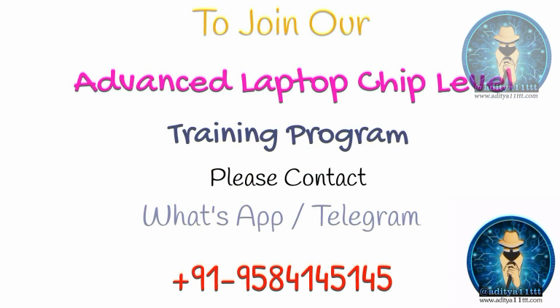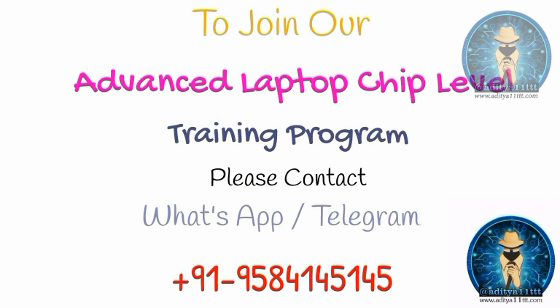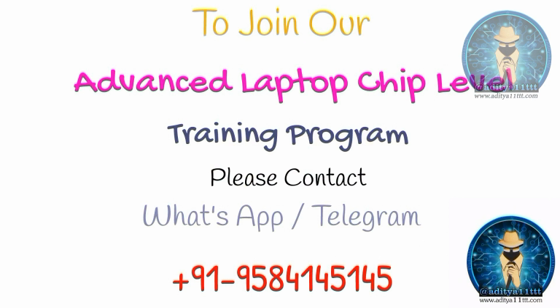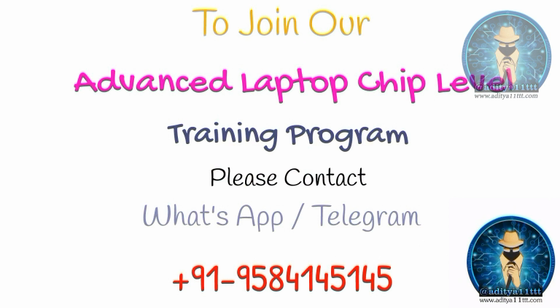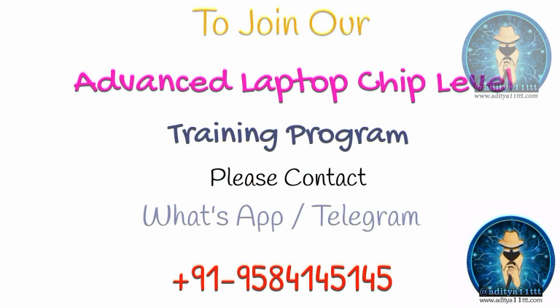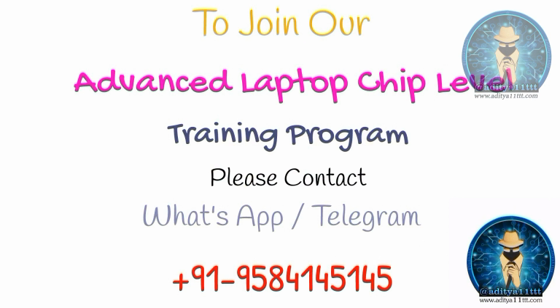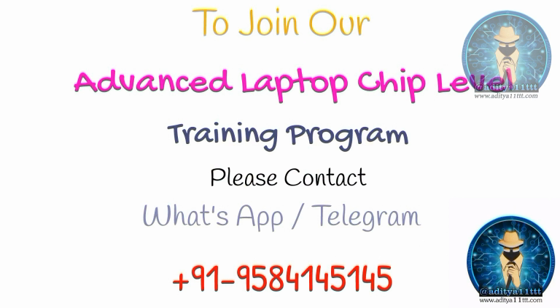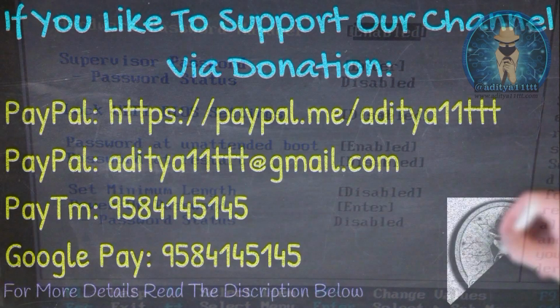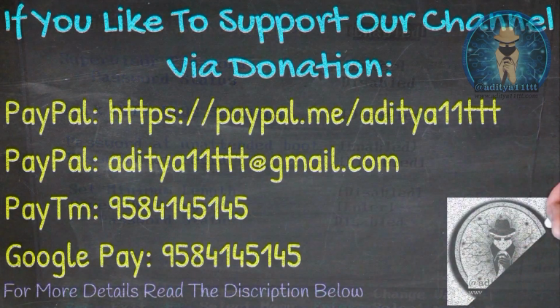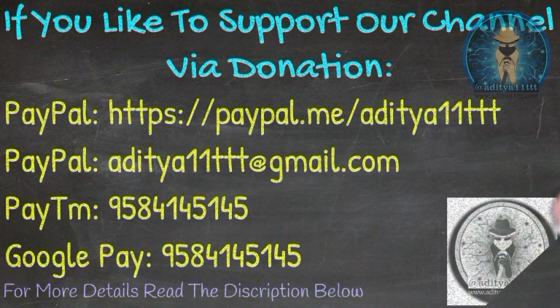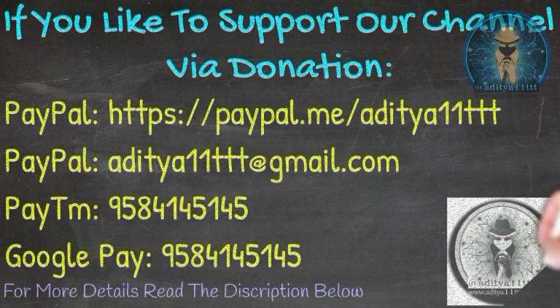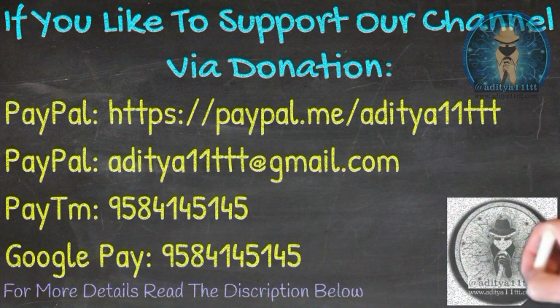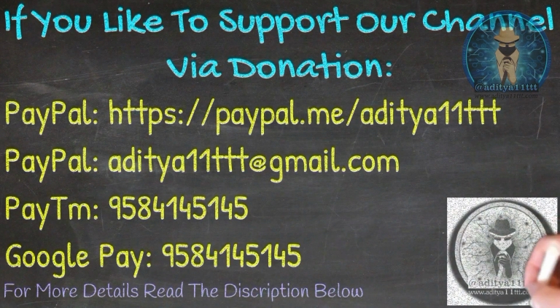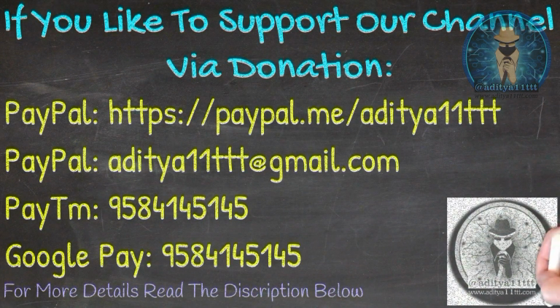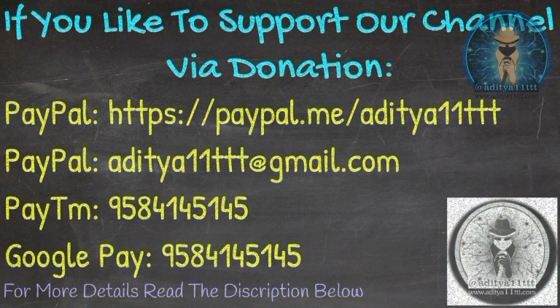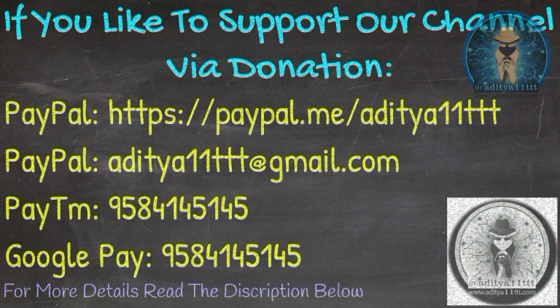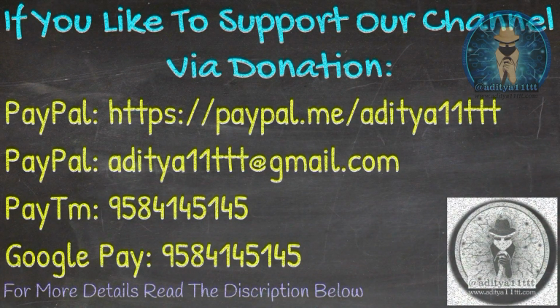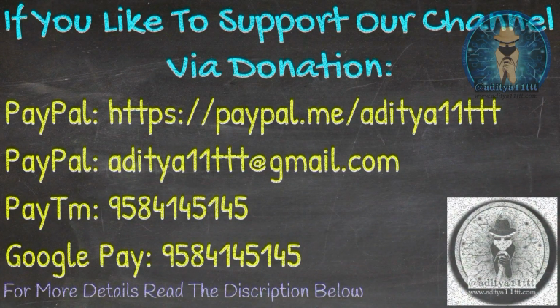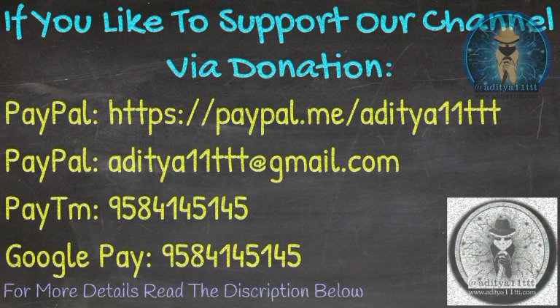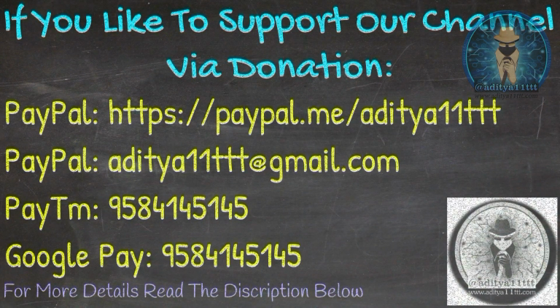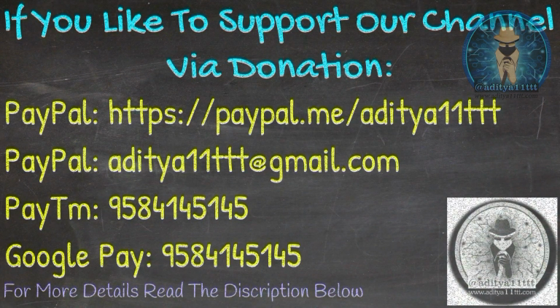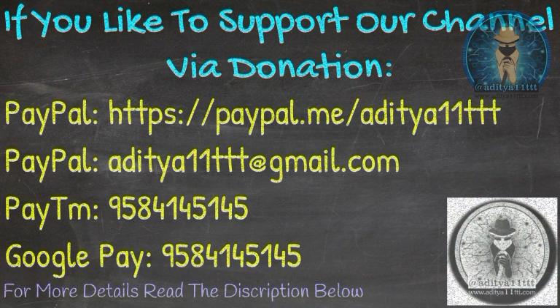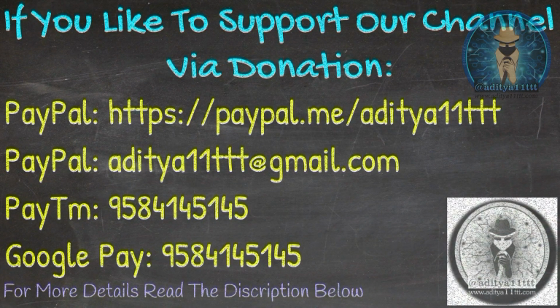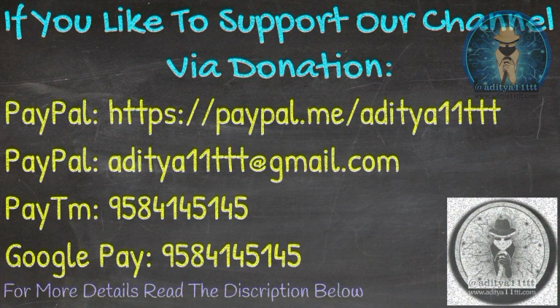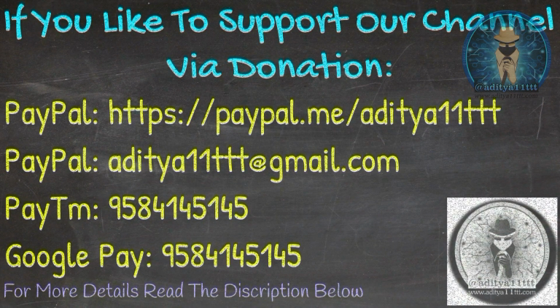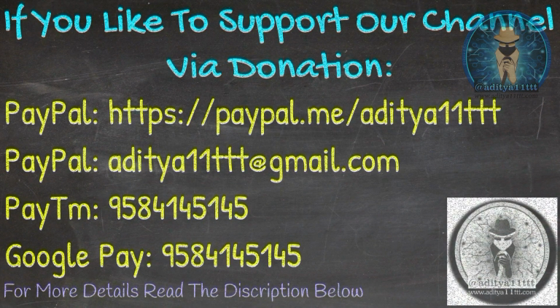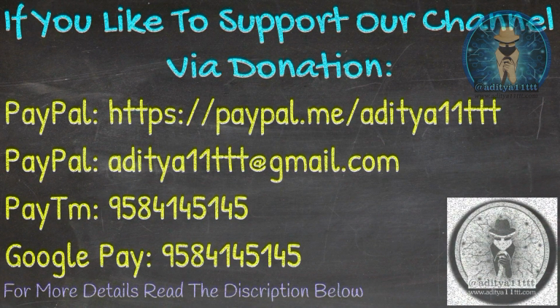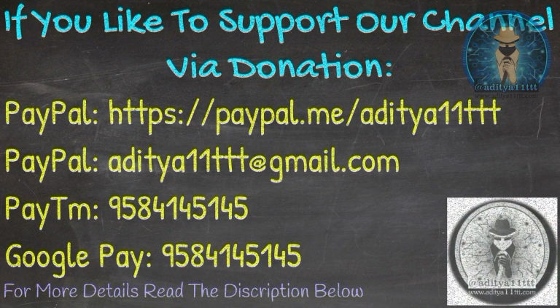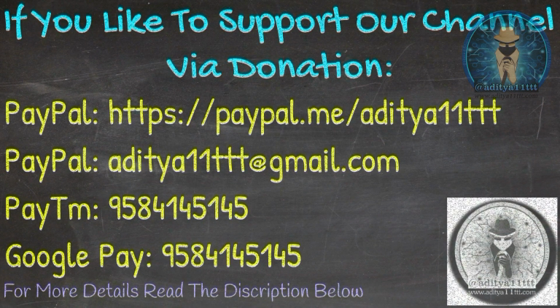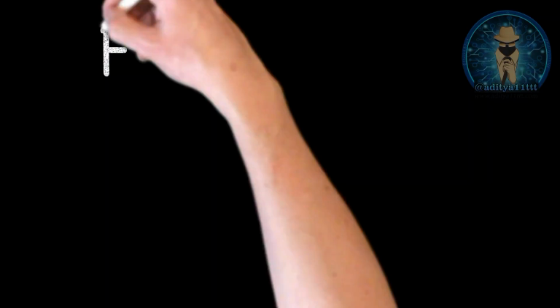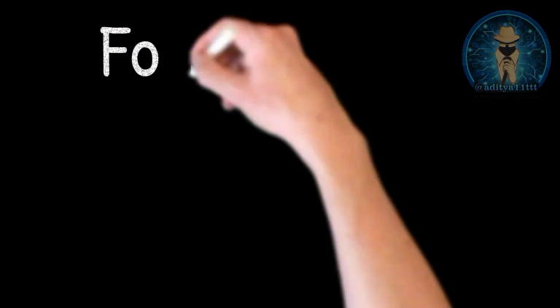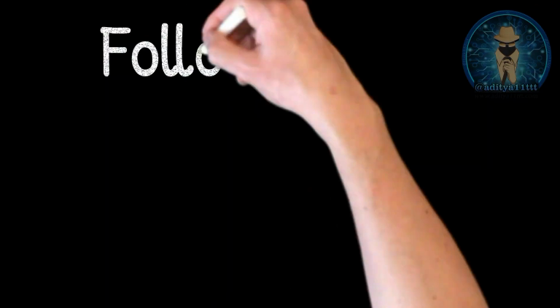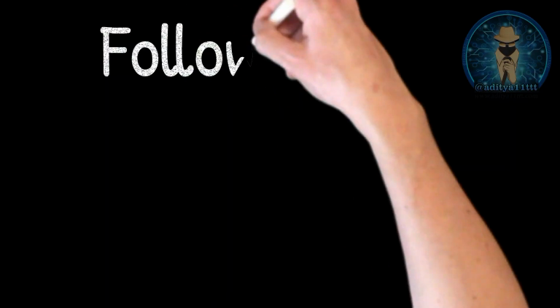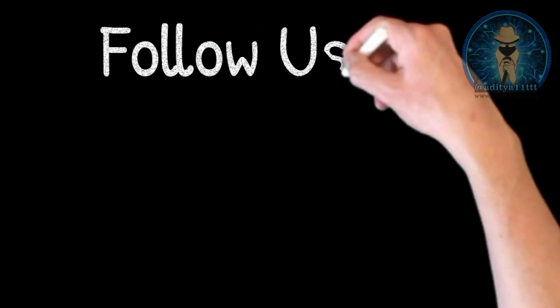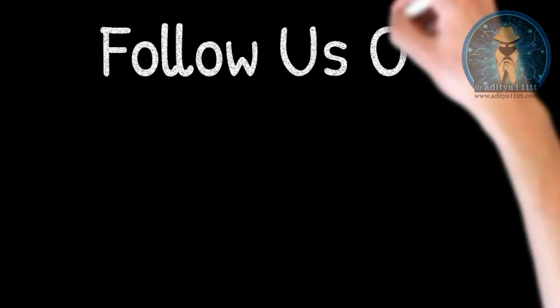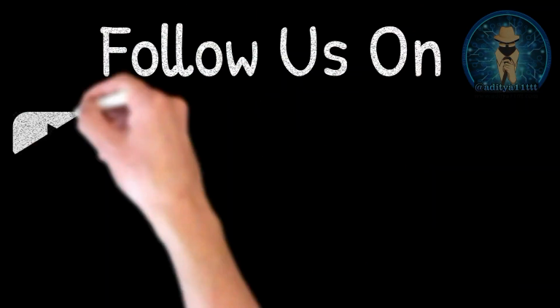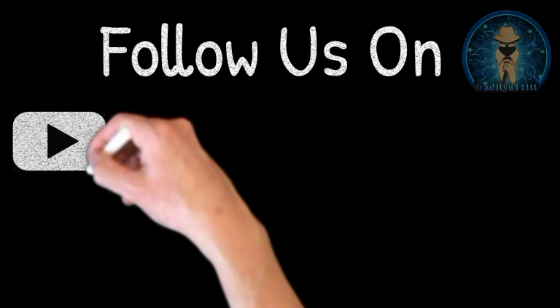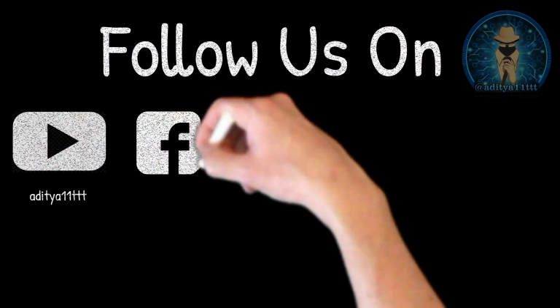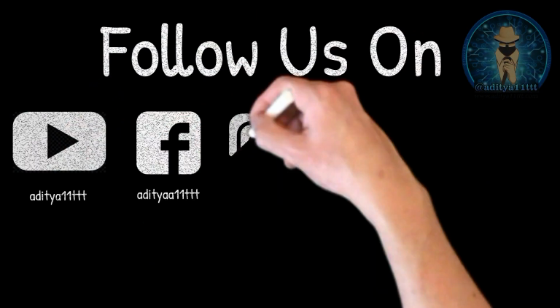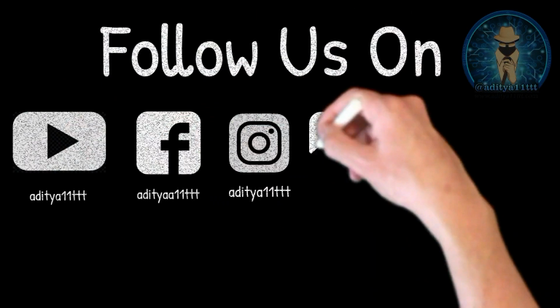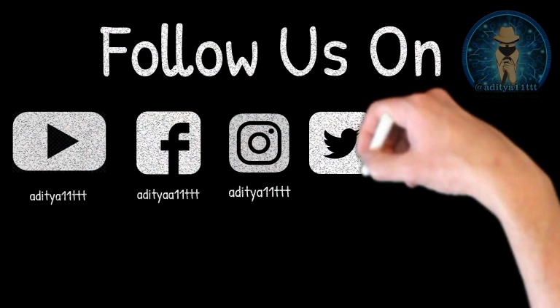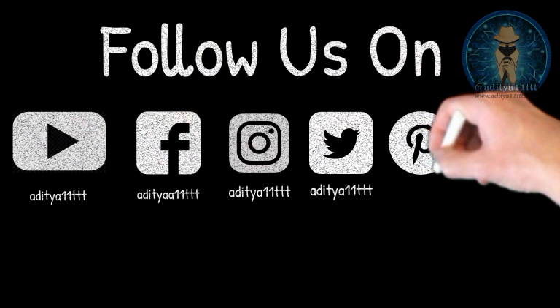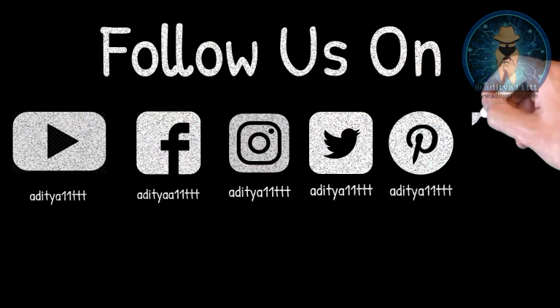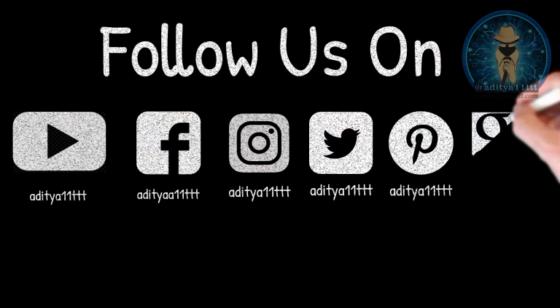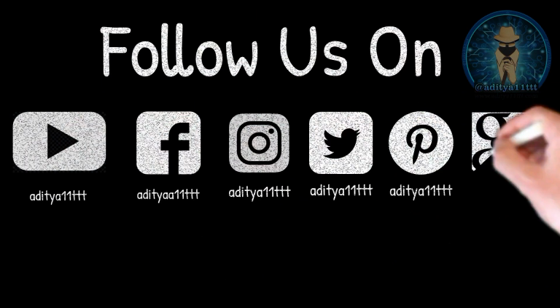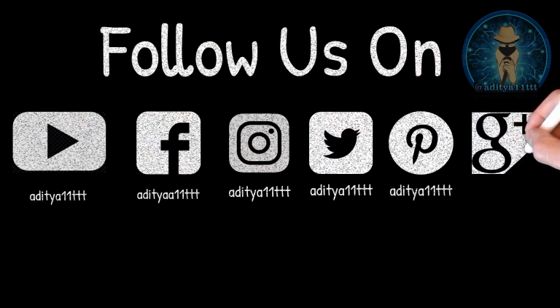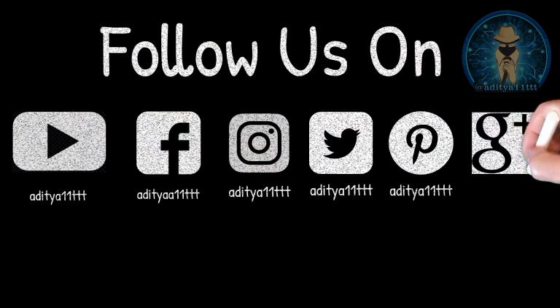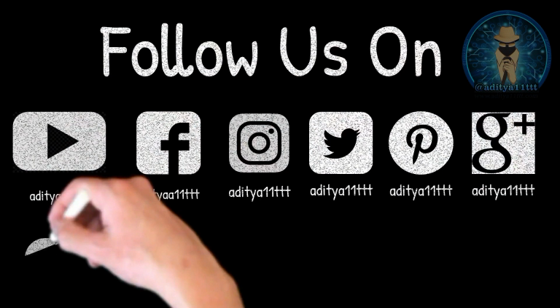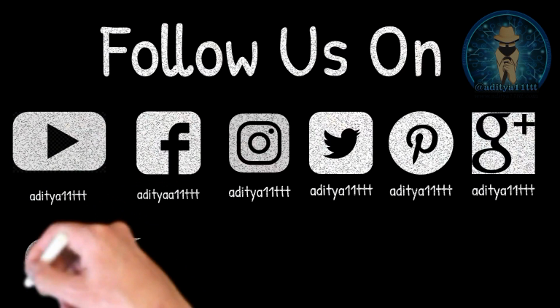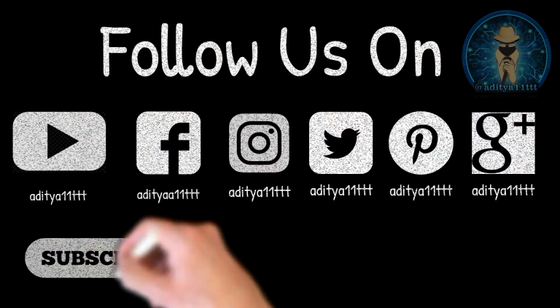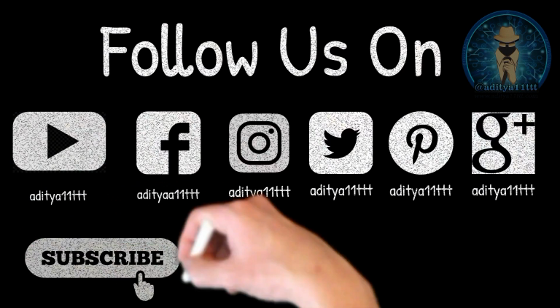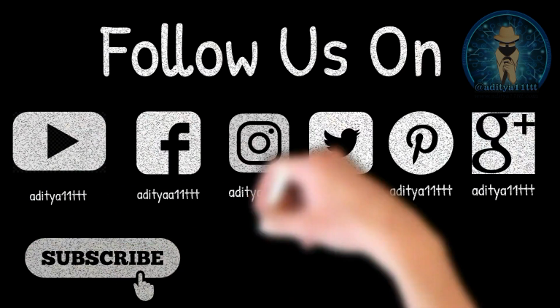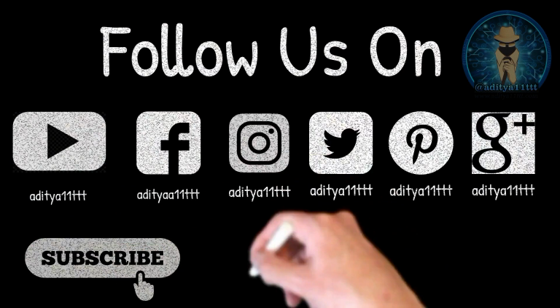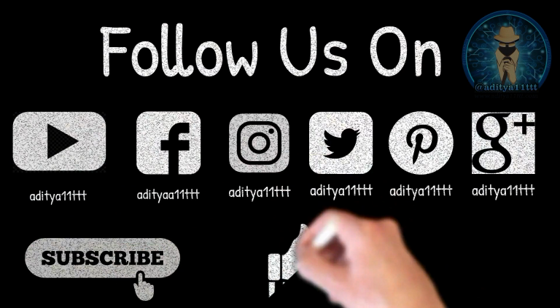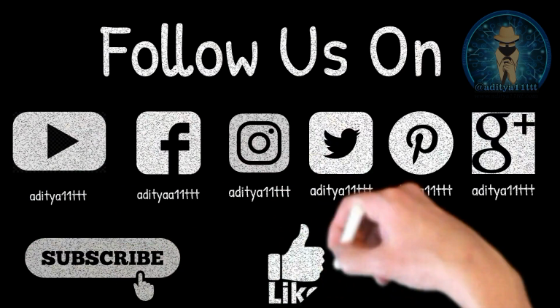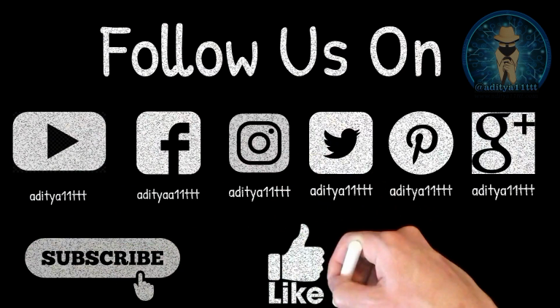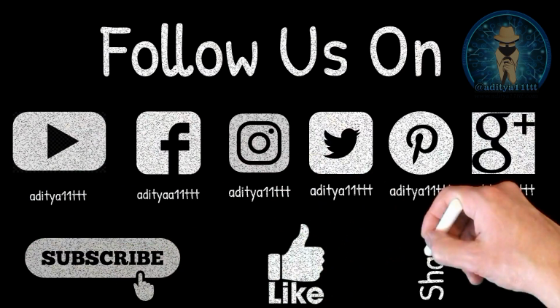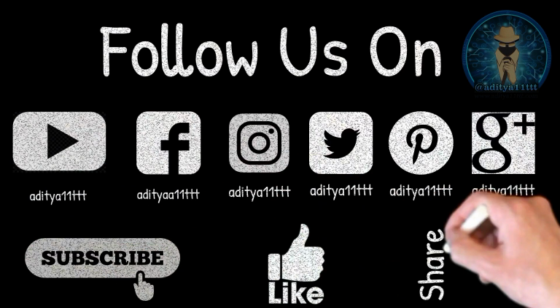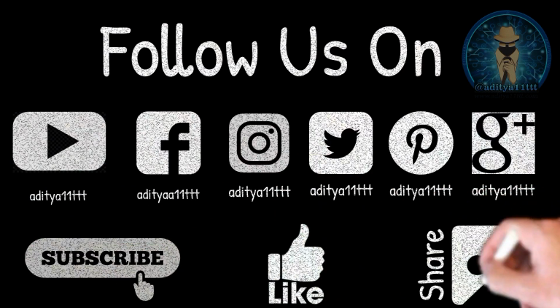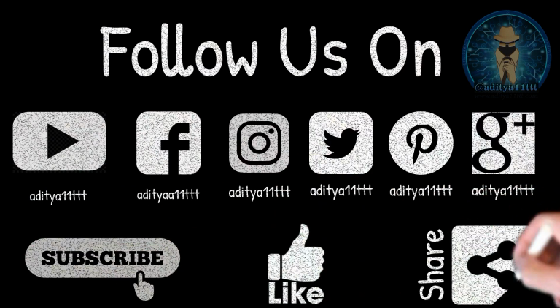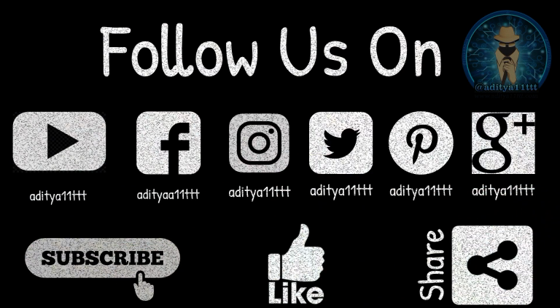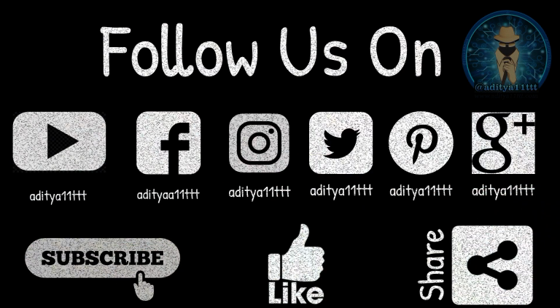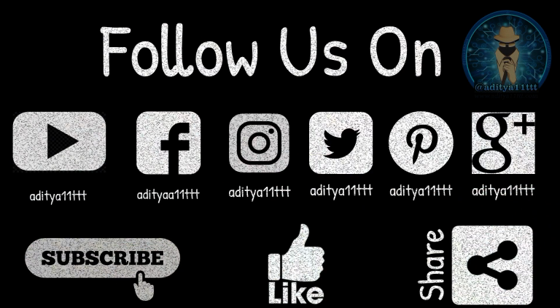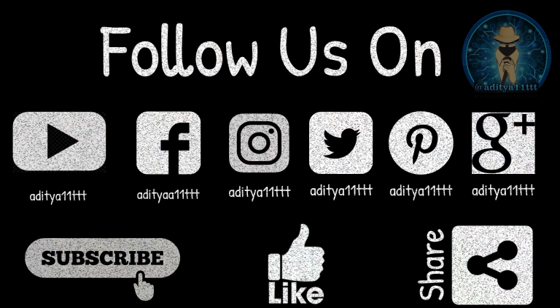Thanks for watching the Arithya21TTT YouTube channel. If you like our channel, do hit the subscribe button. Like, share, and comment. Thanks a lot.